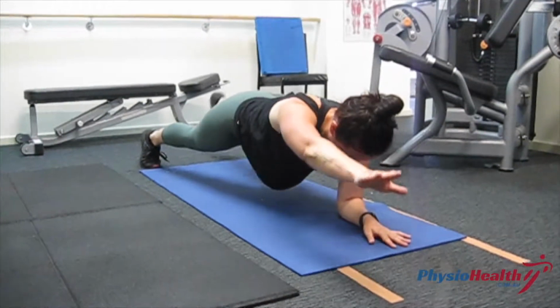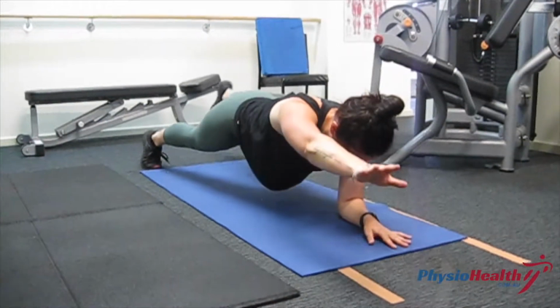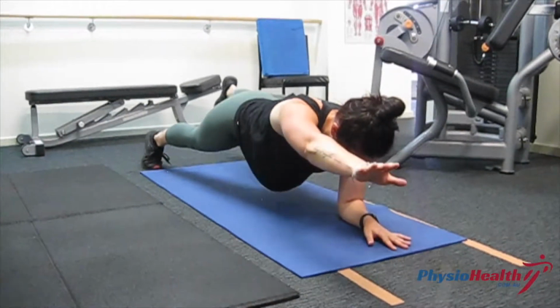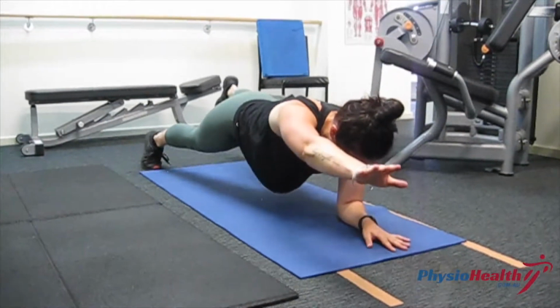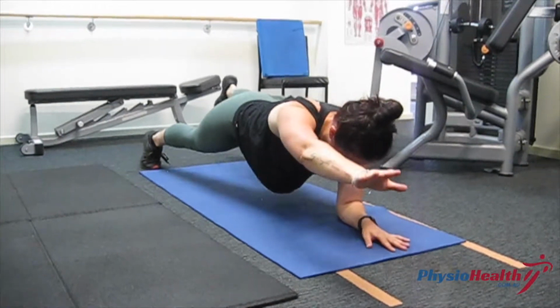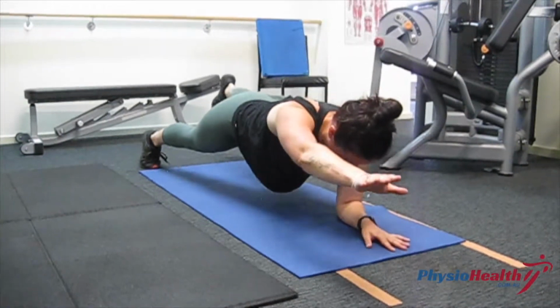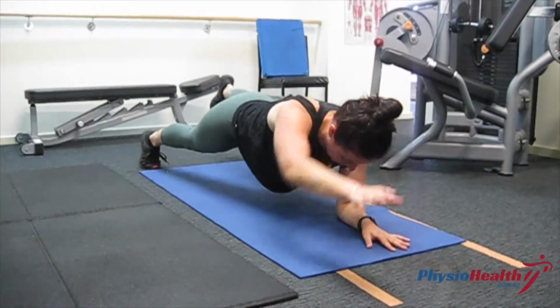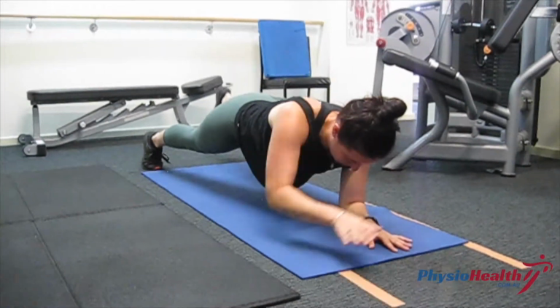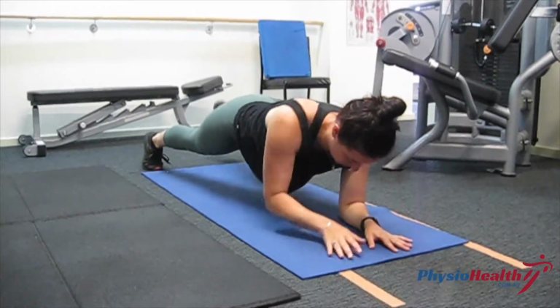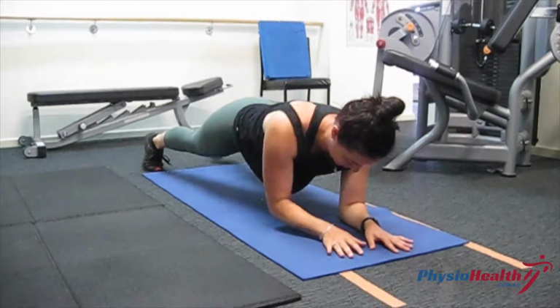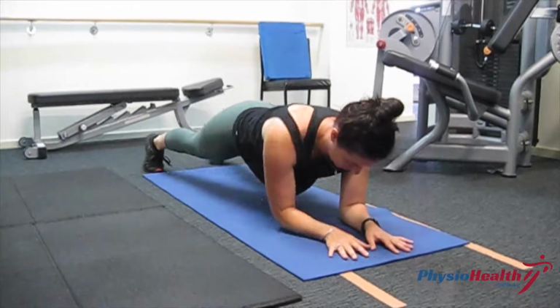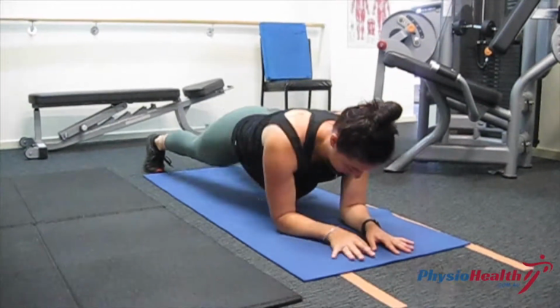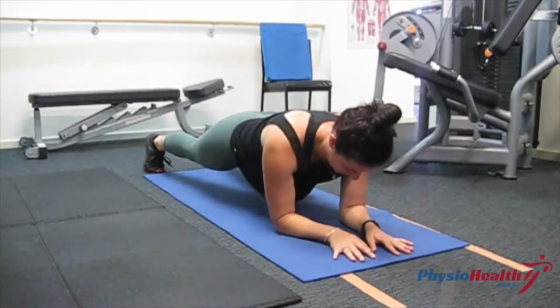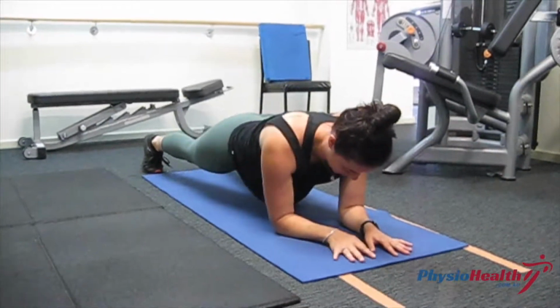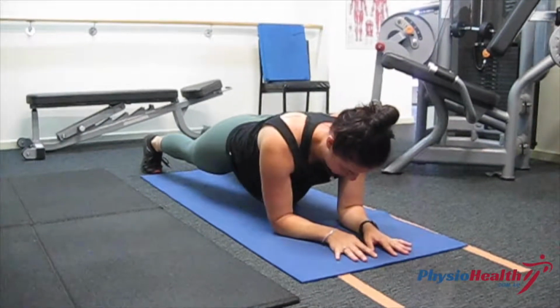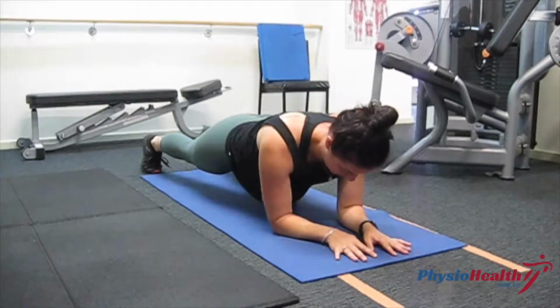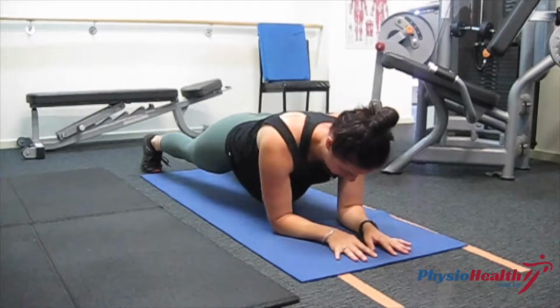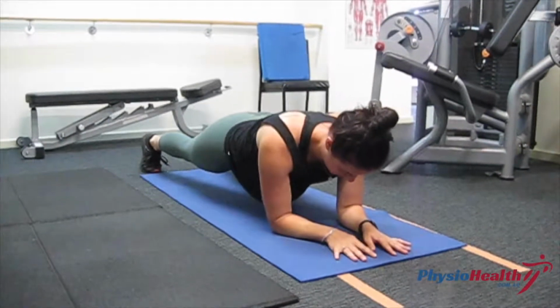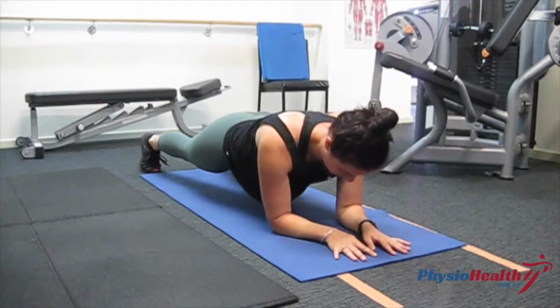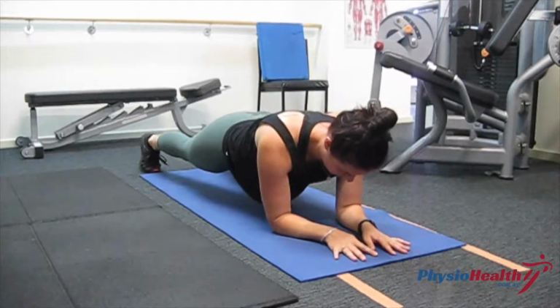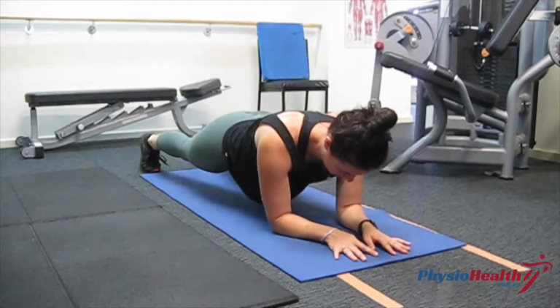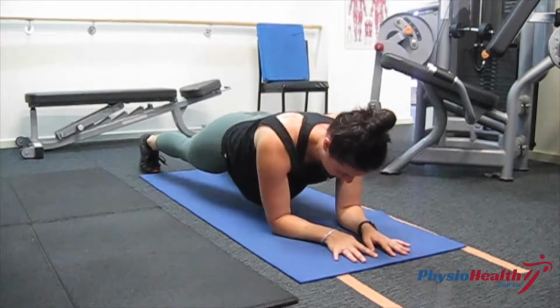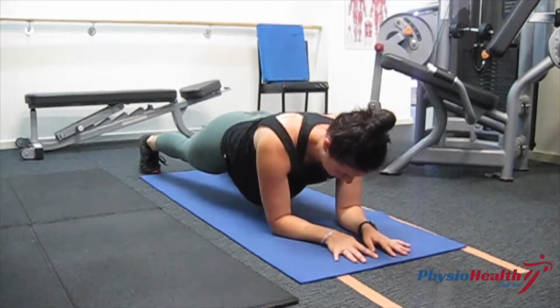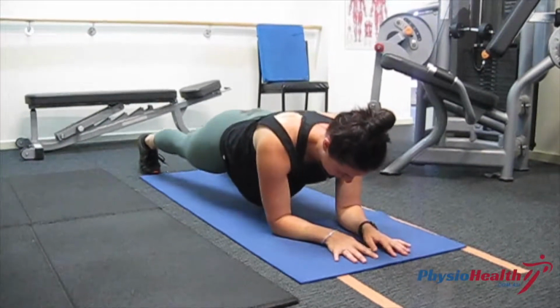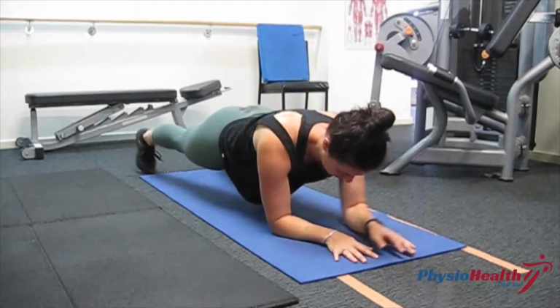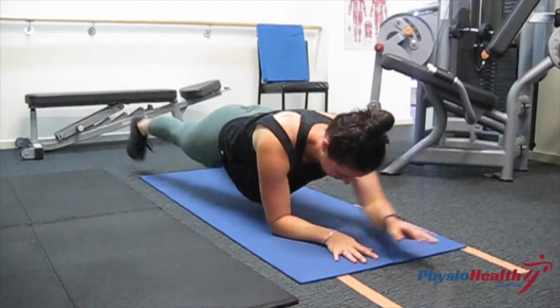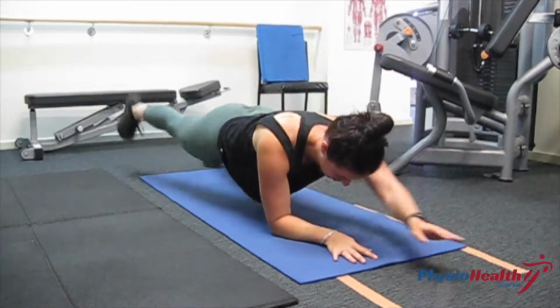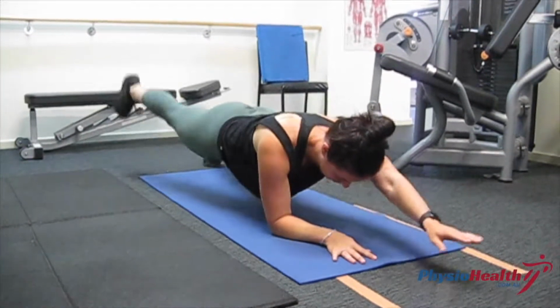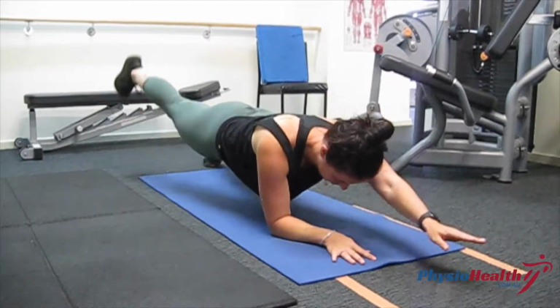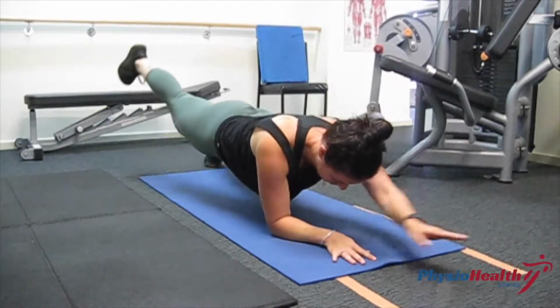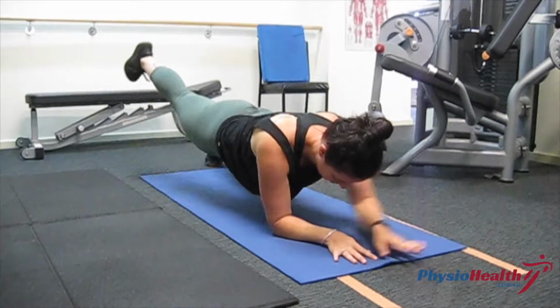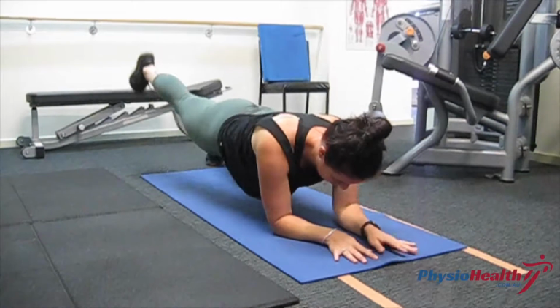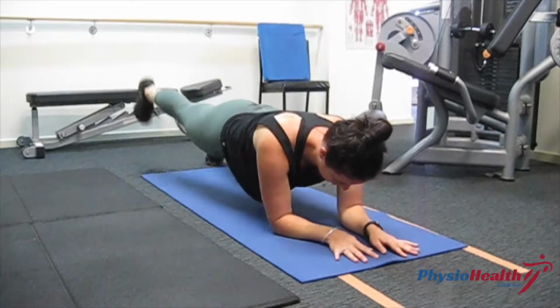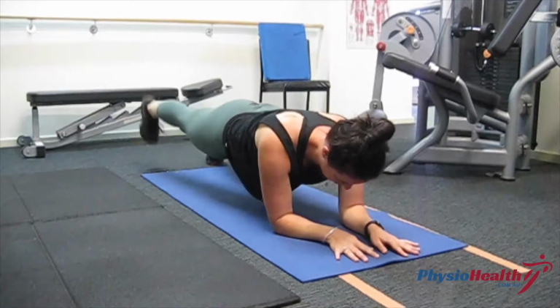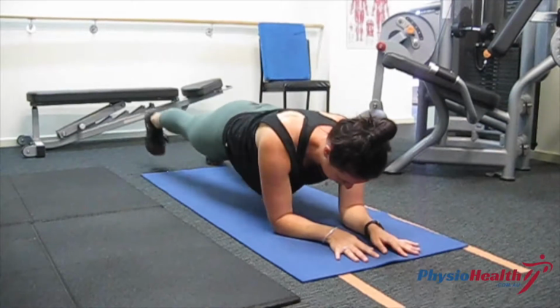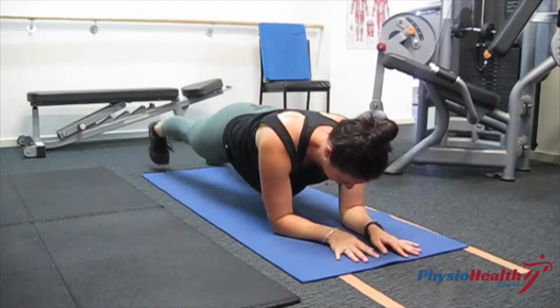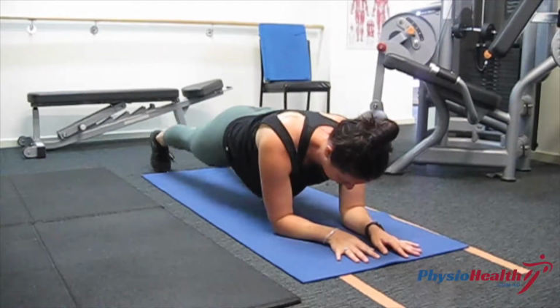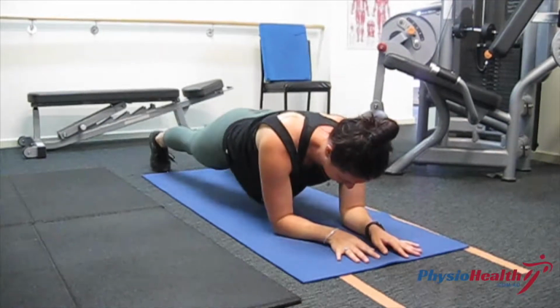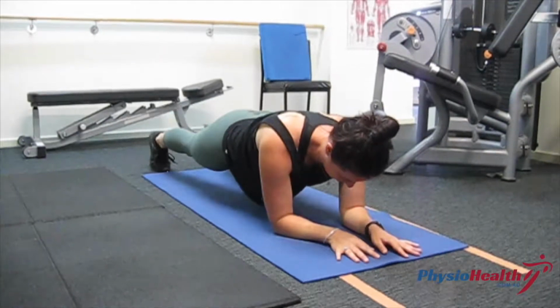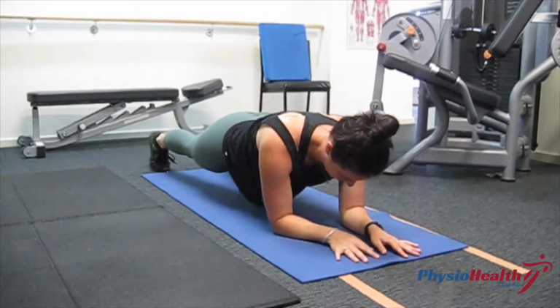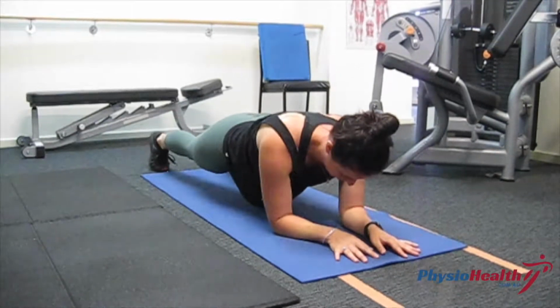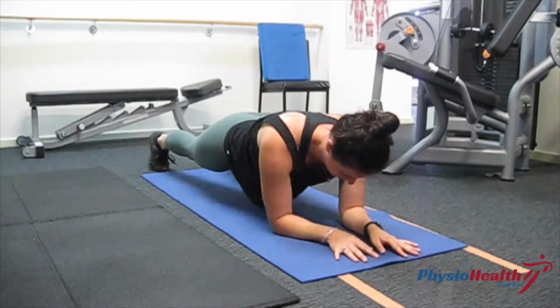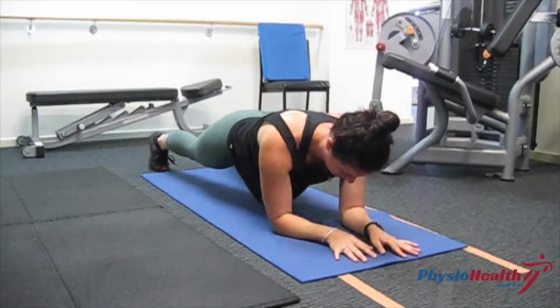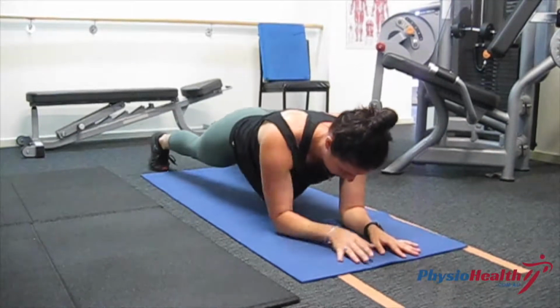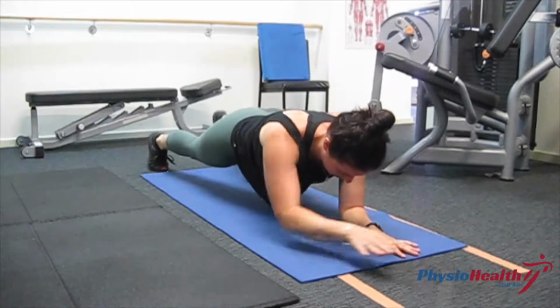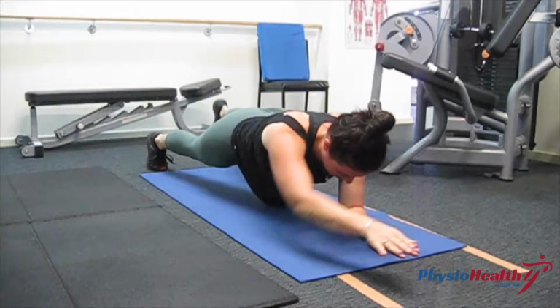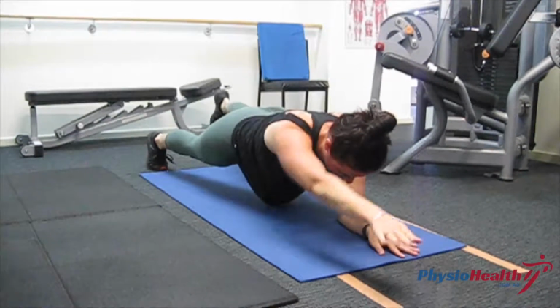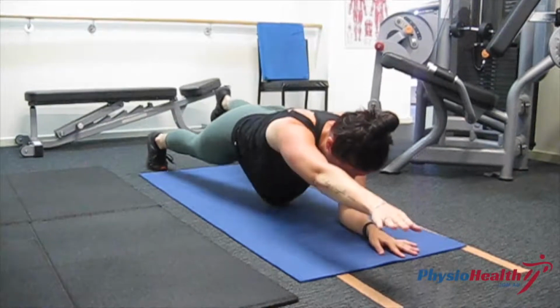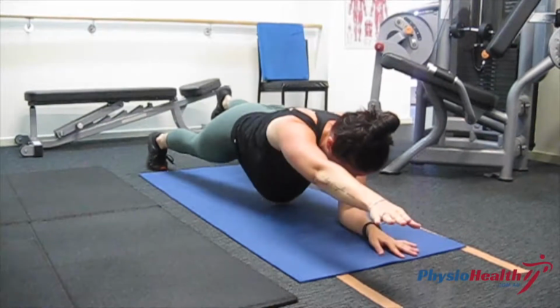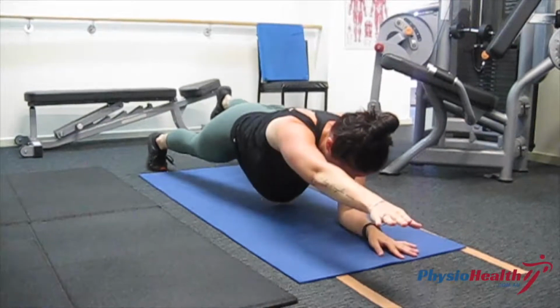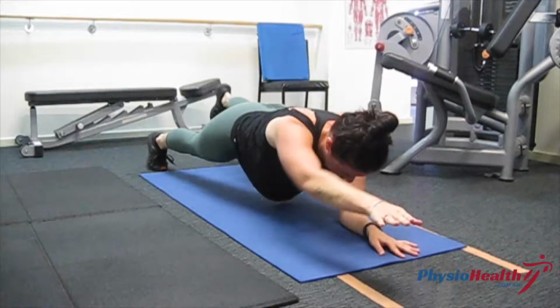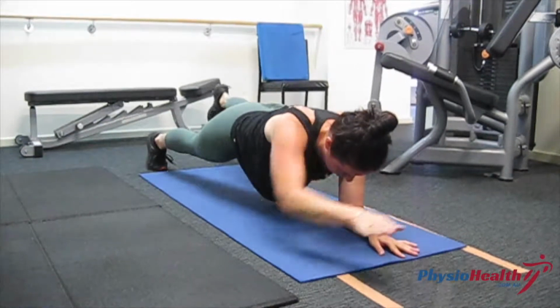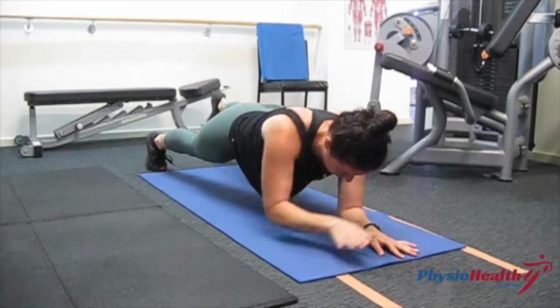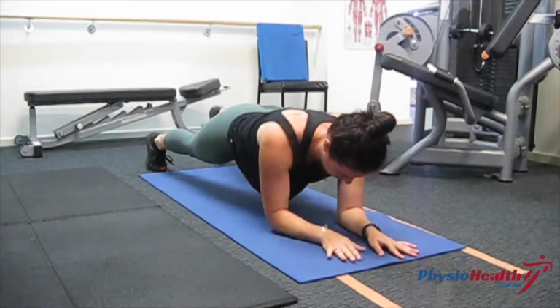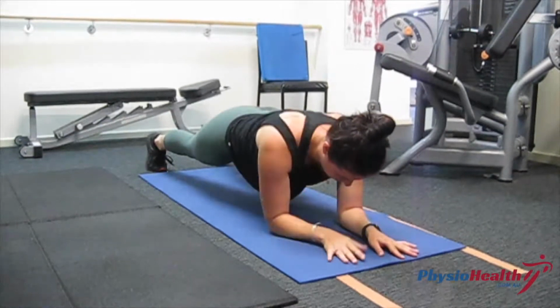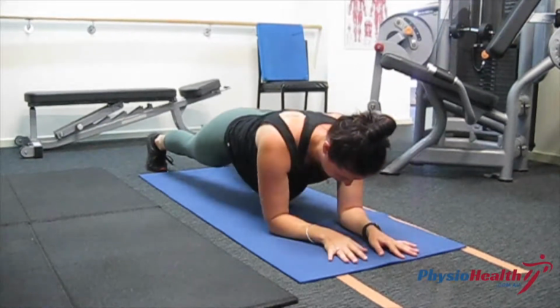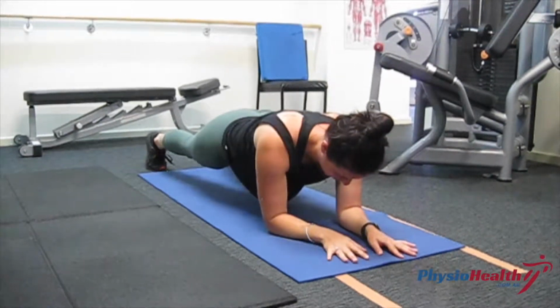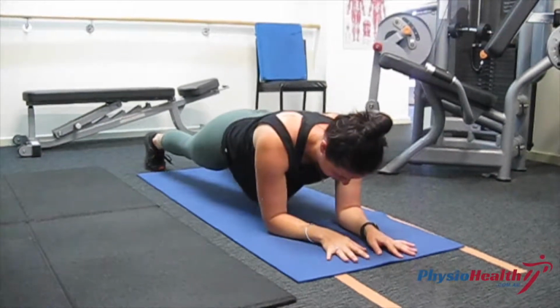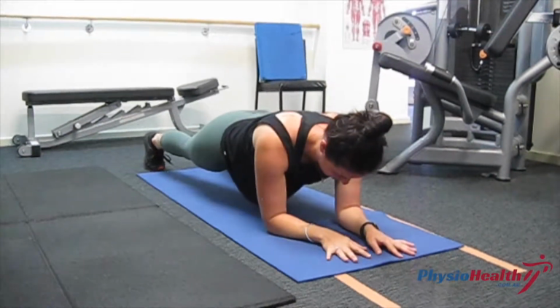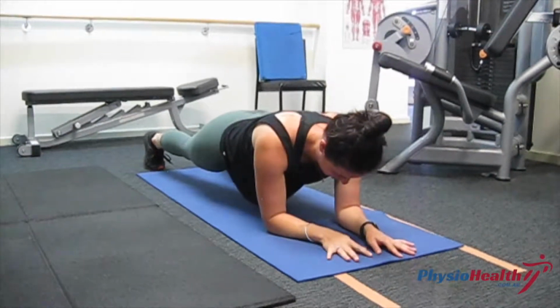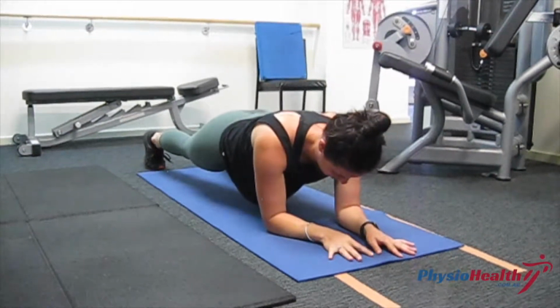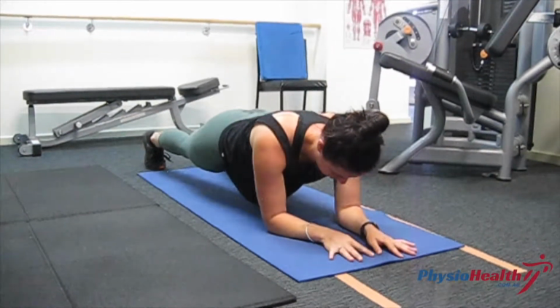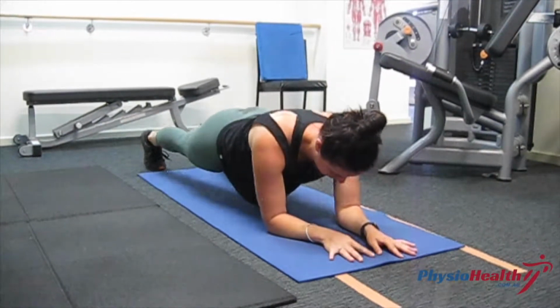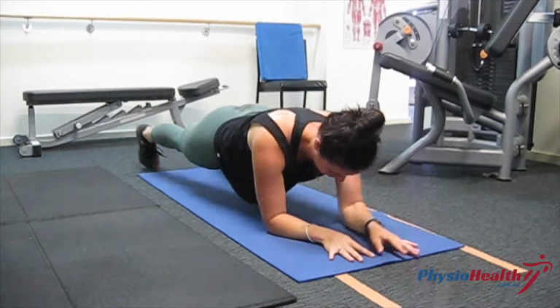Lying face down on the ground with your weight through your forearms and your toes, your elbows should be below your shoulders and your hips should be level.